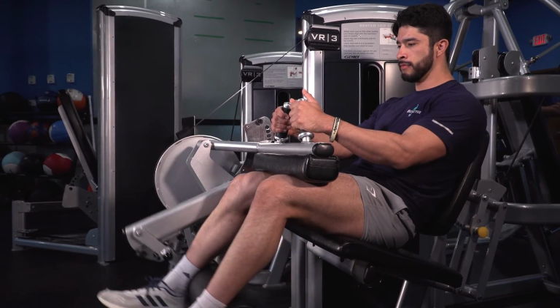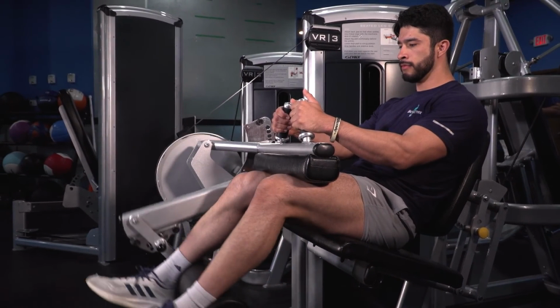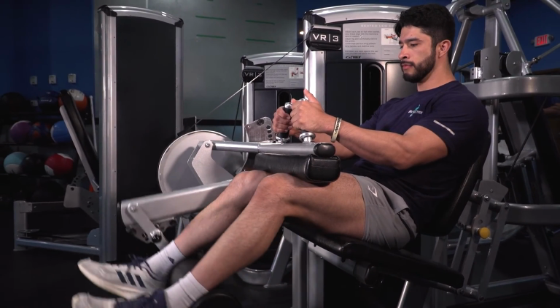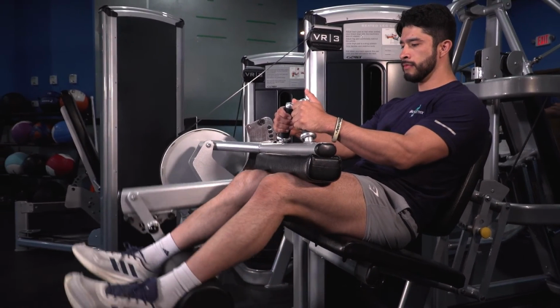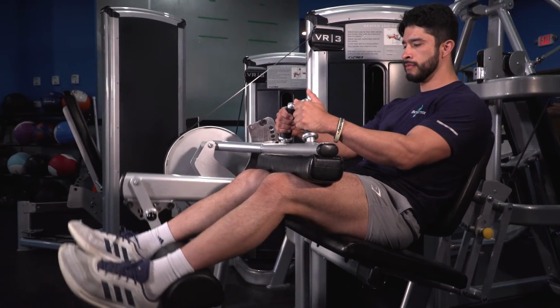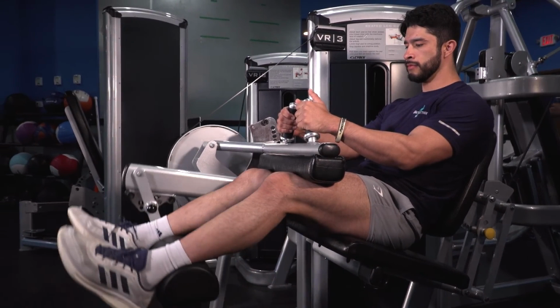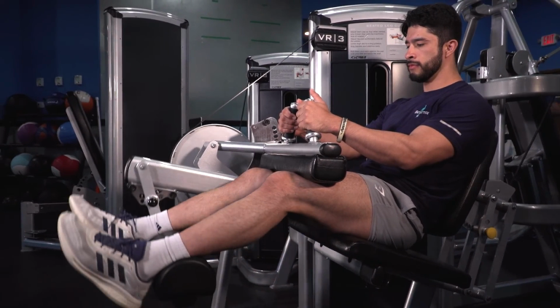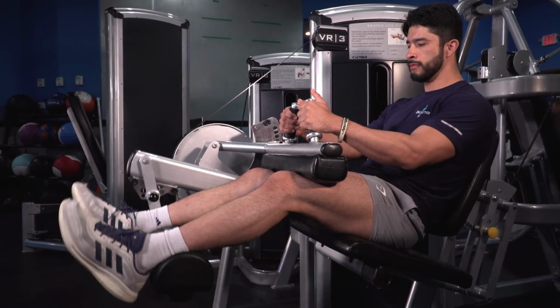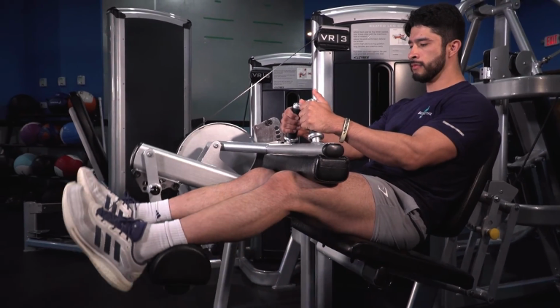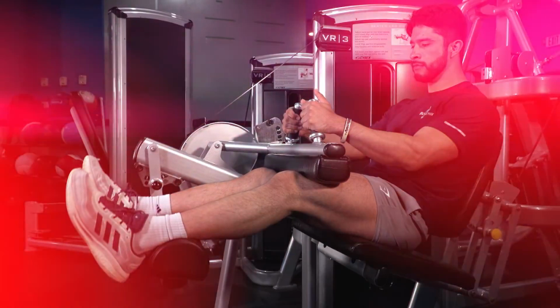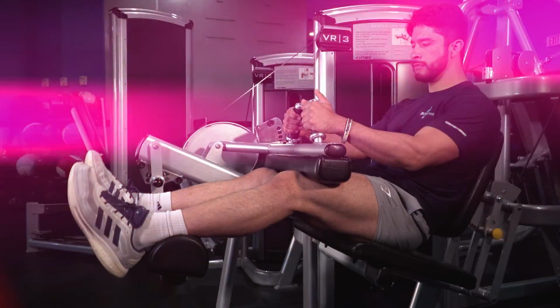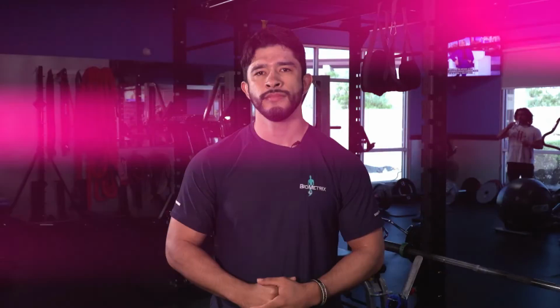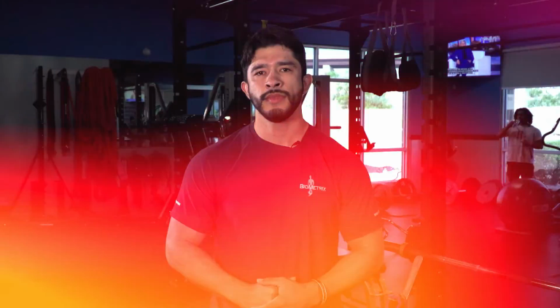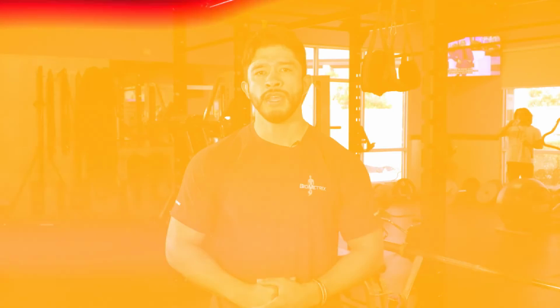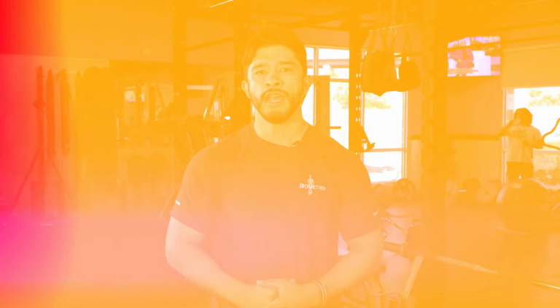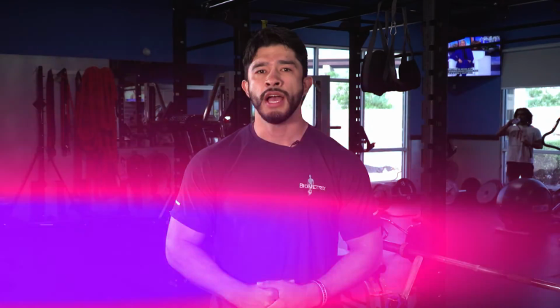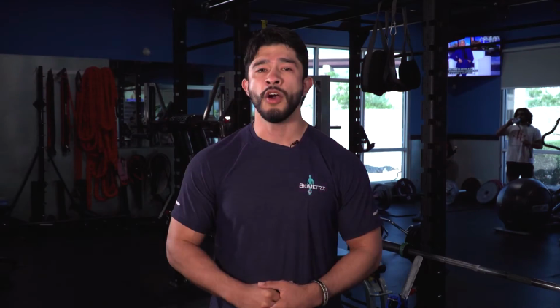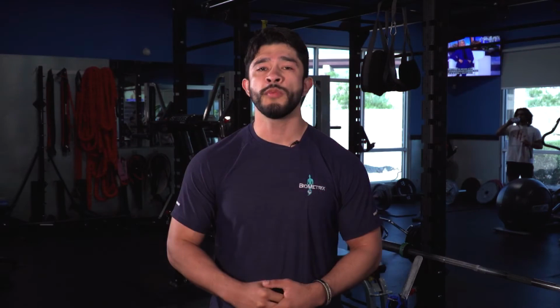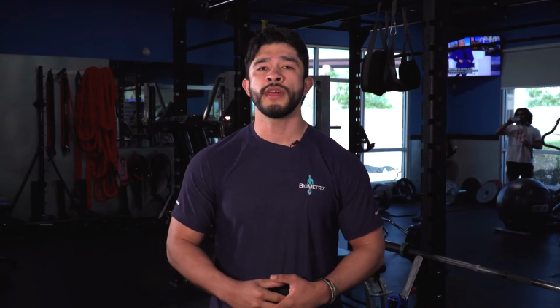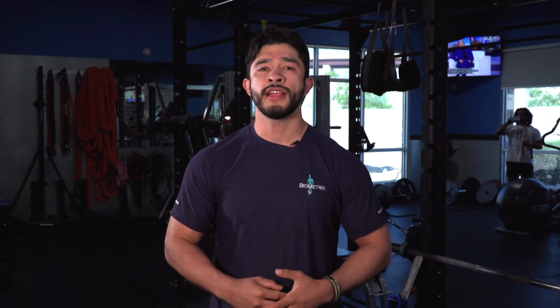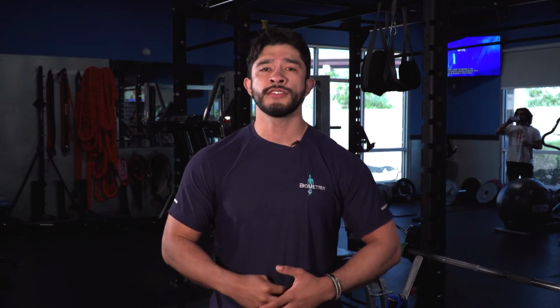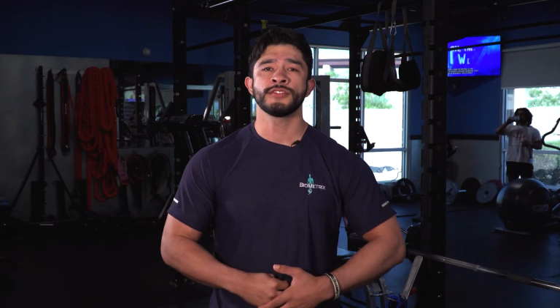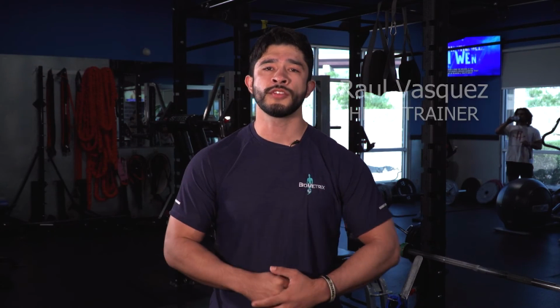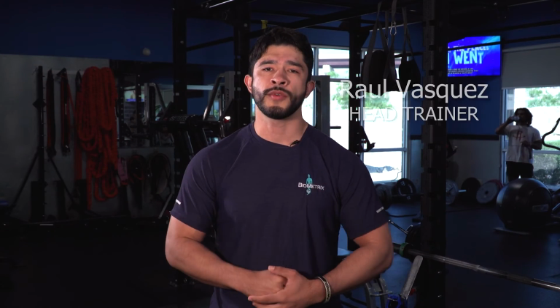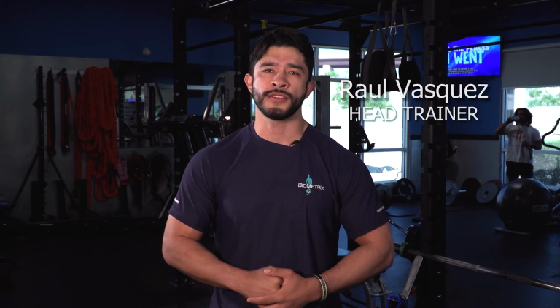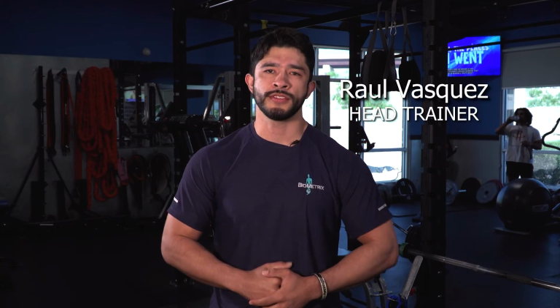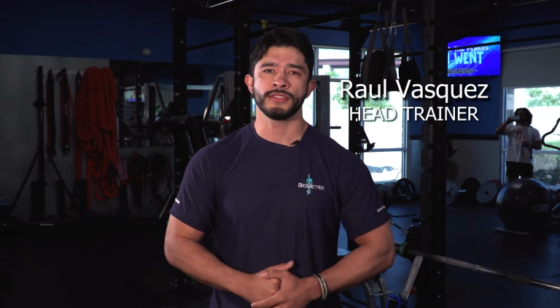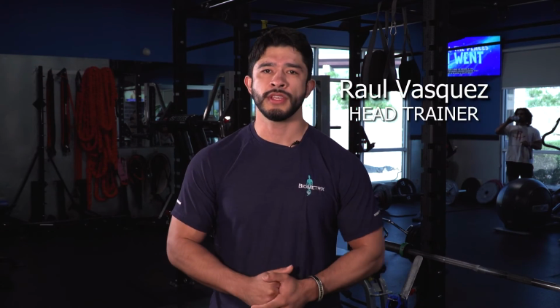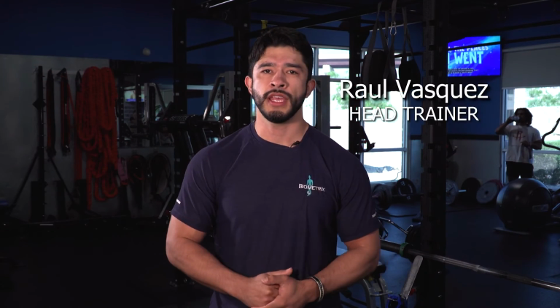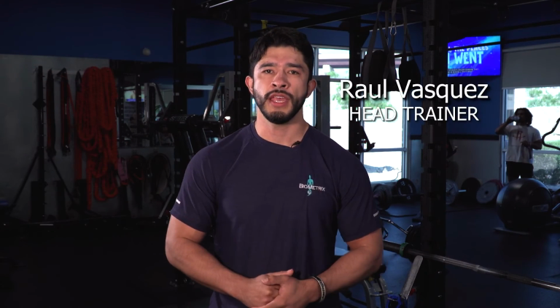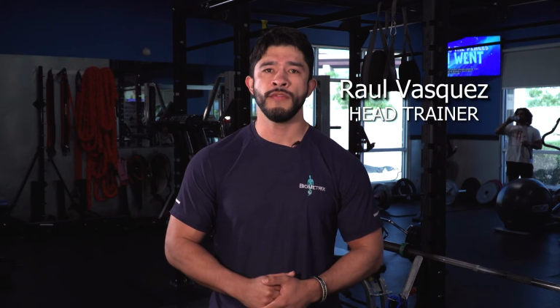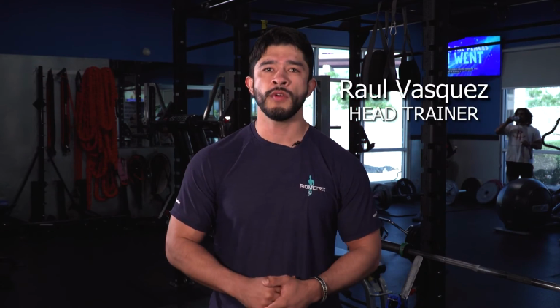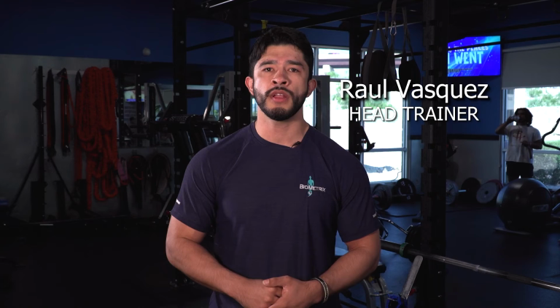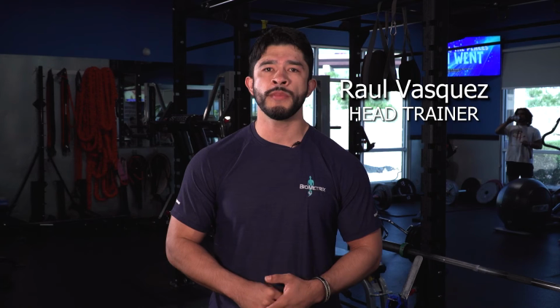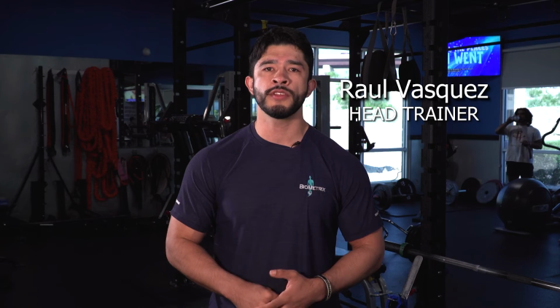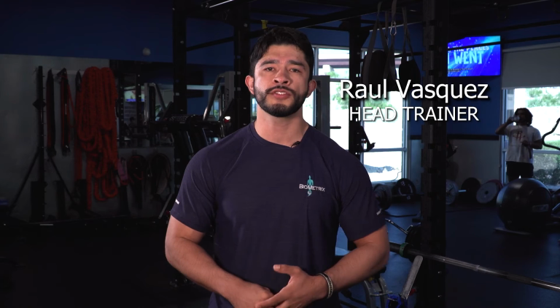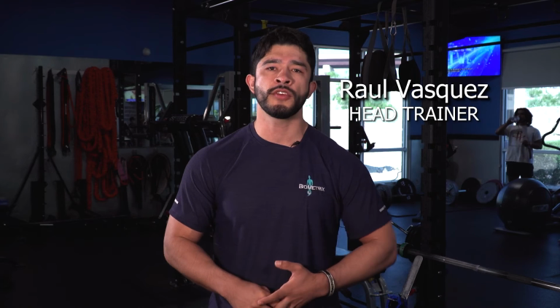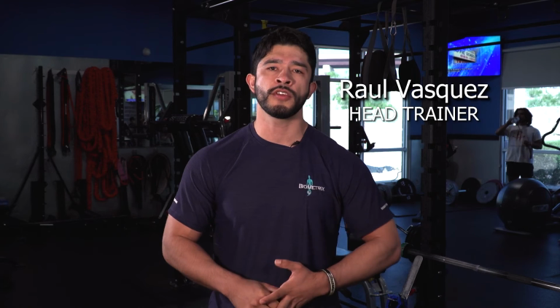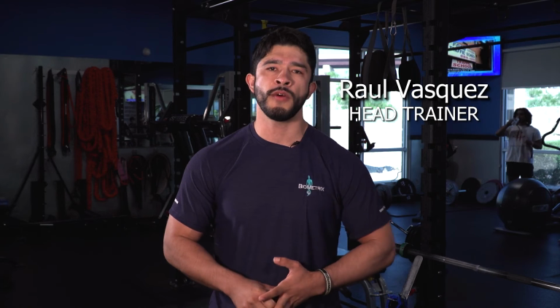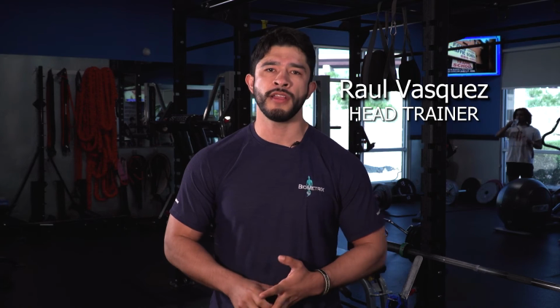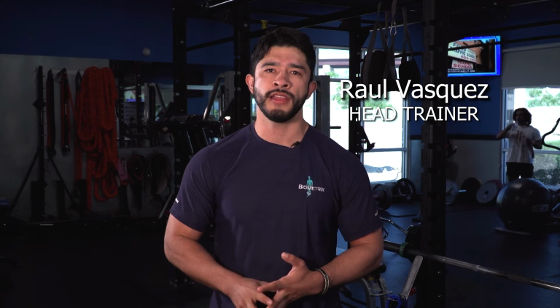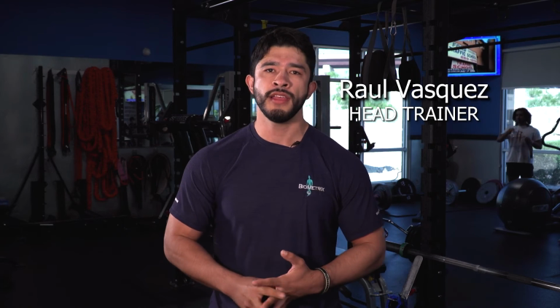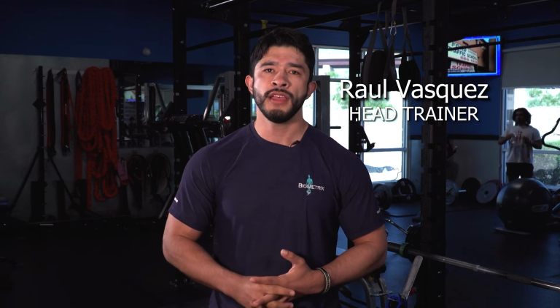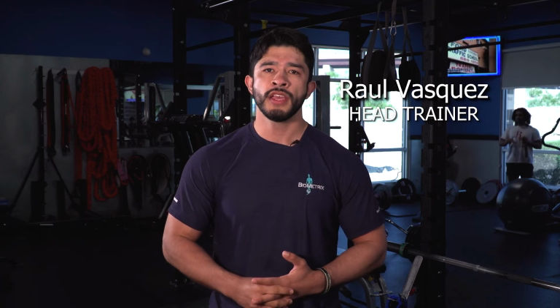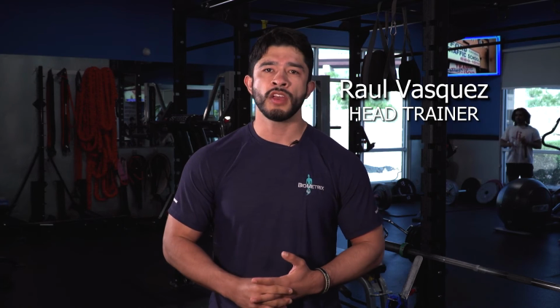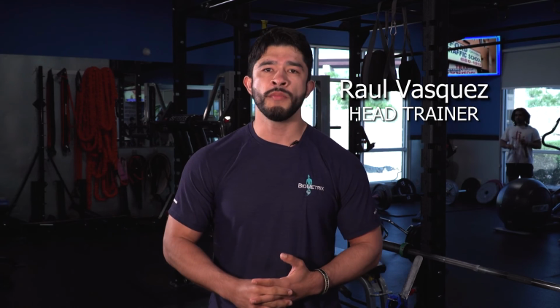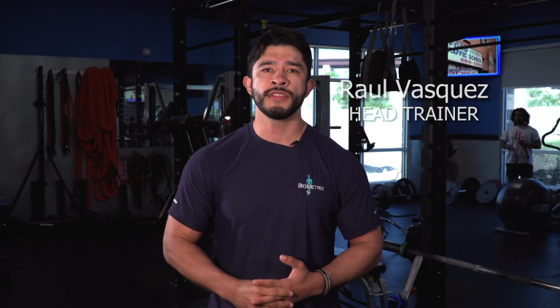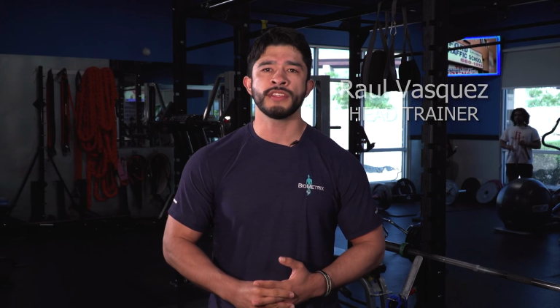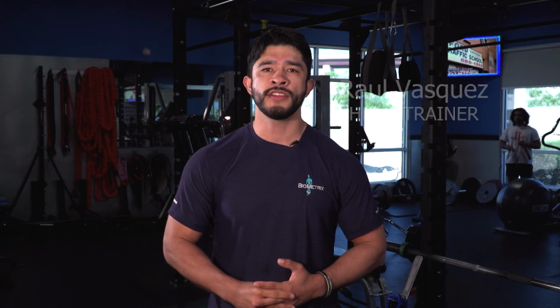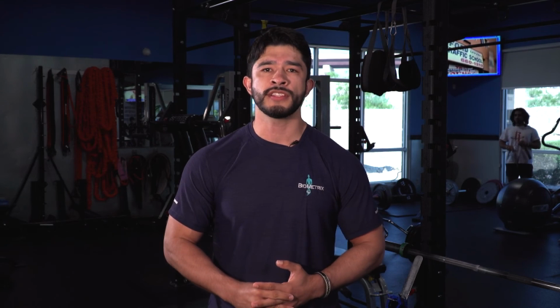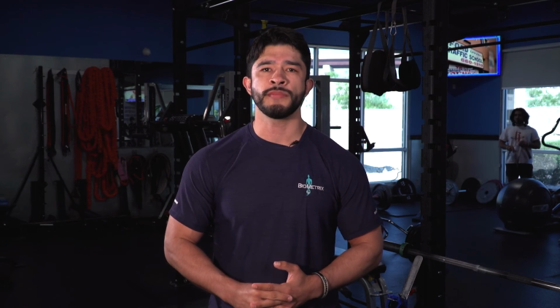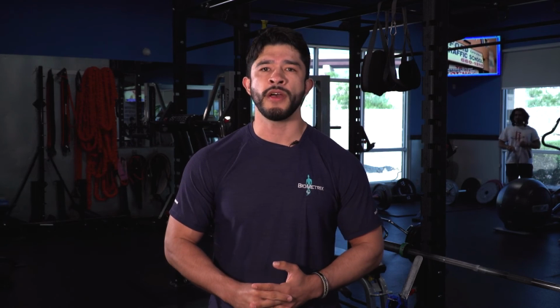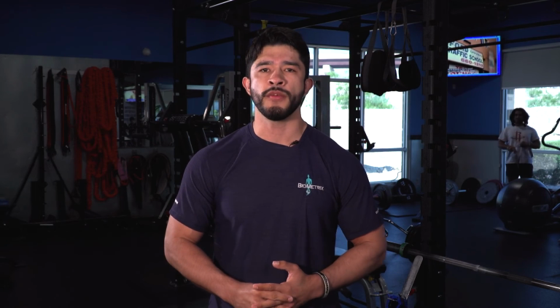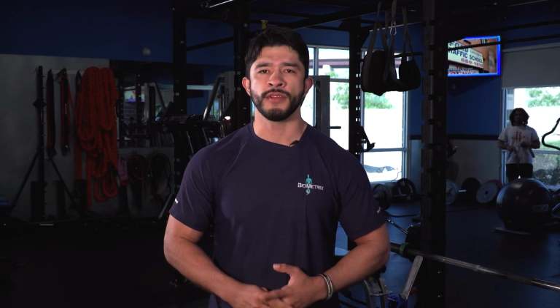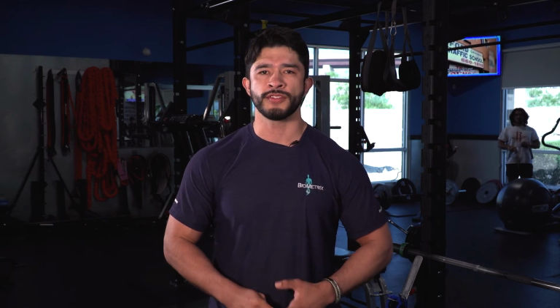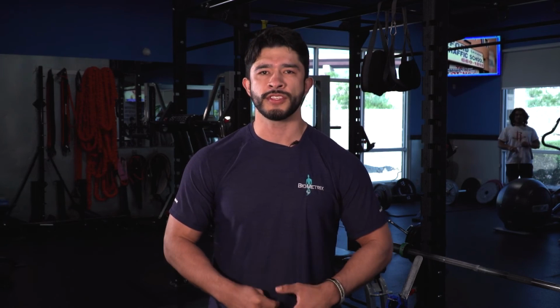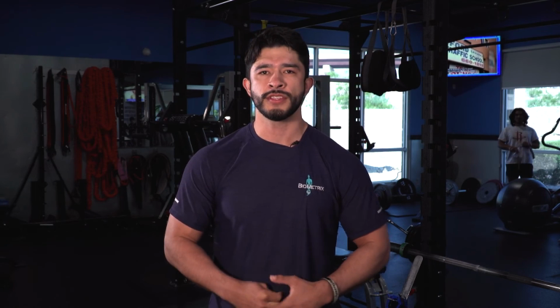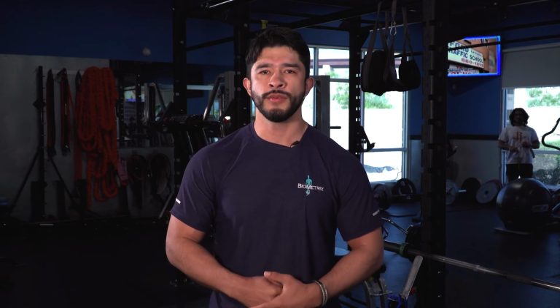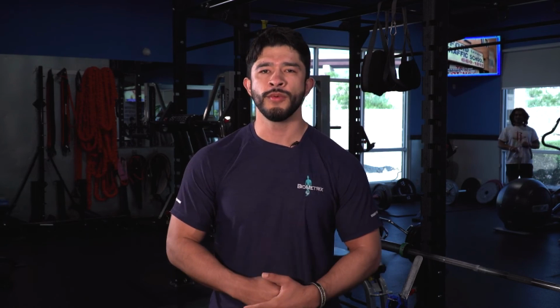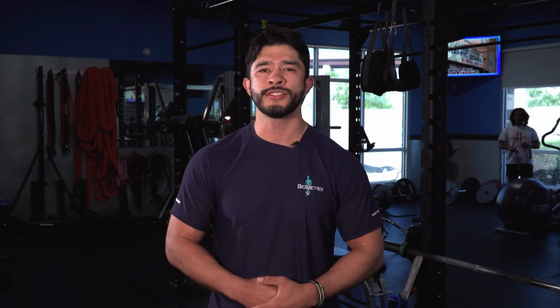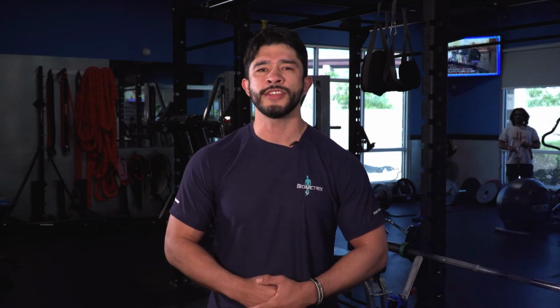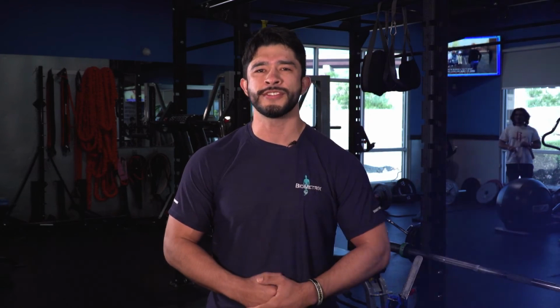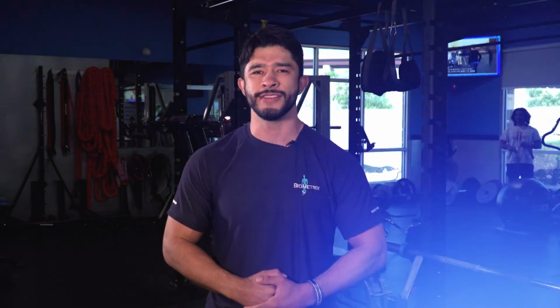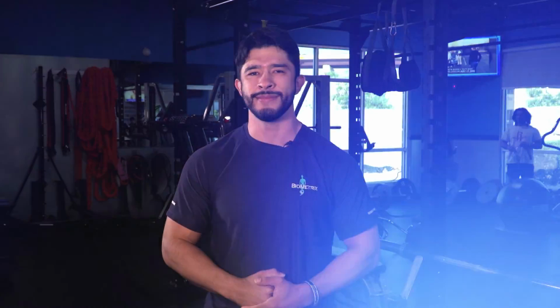I hope that answers your questions. If you want to build a stronger body, come visit us at Biometrics. We'll see you soon.